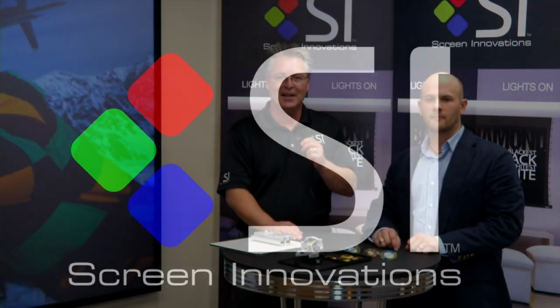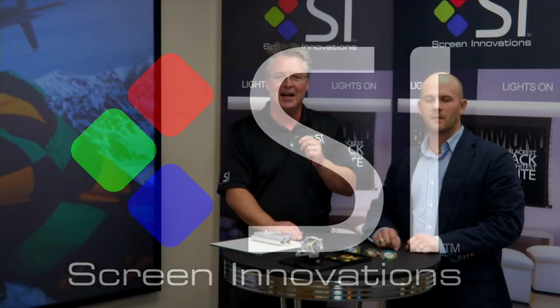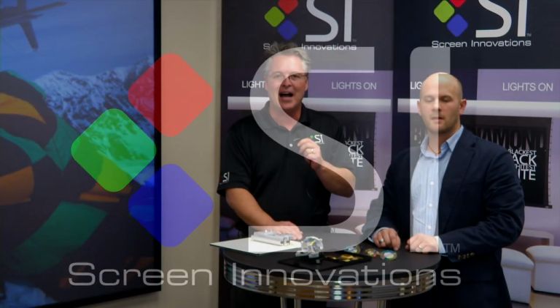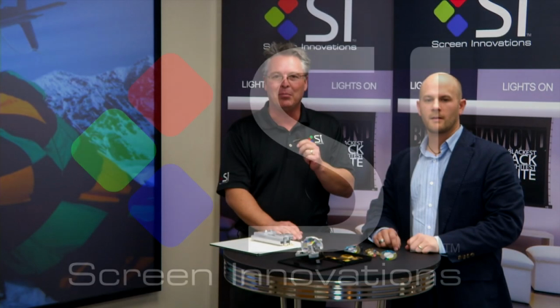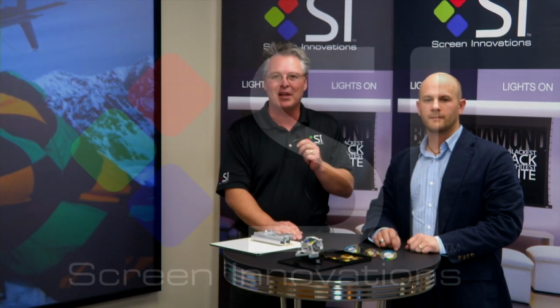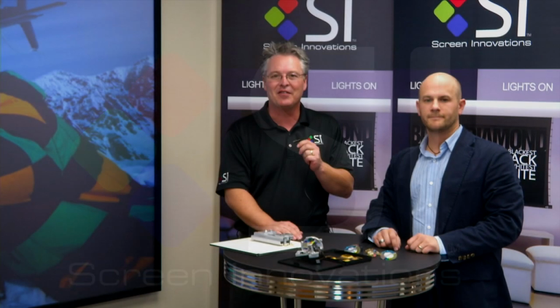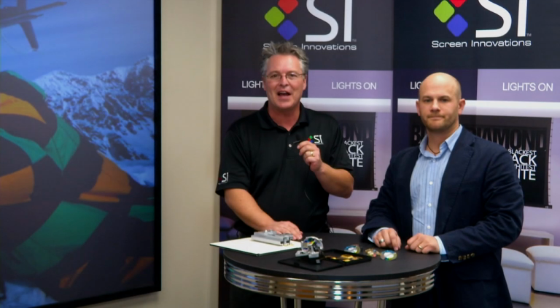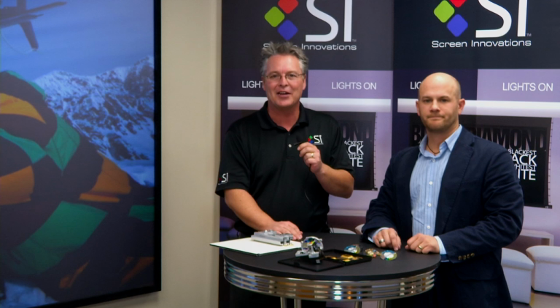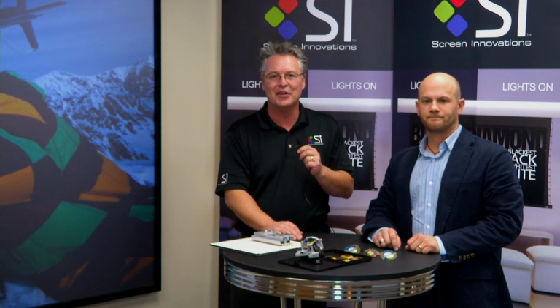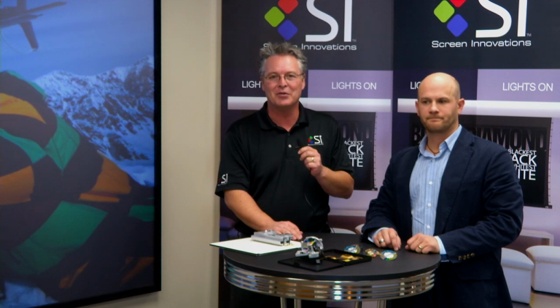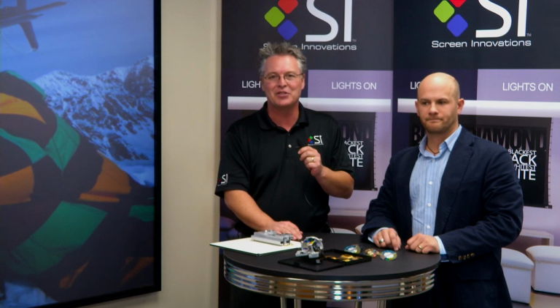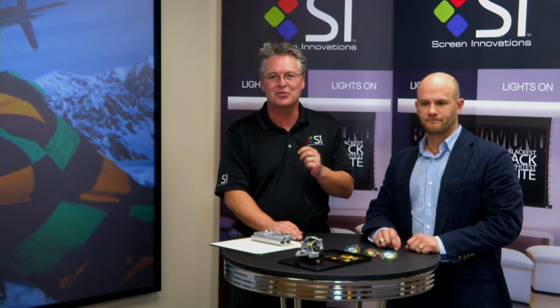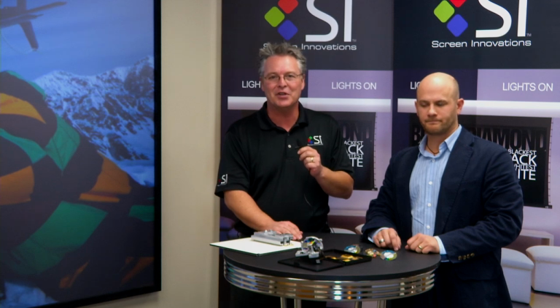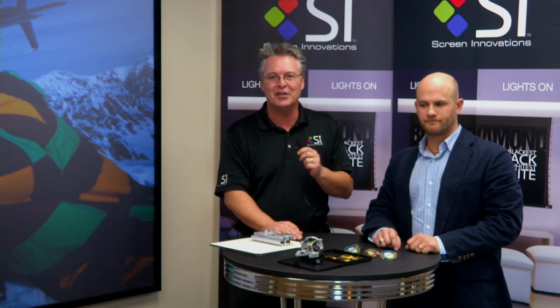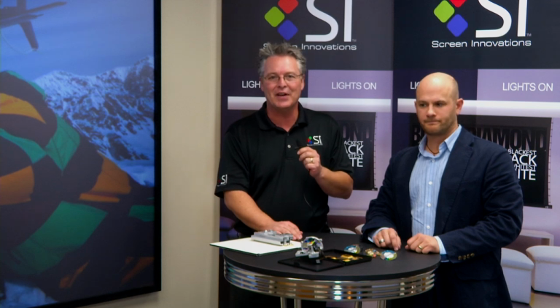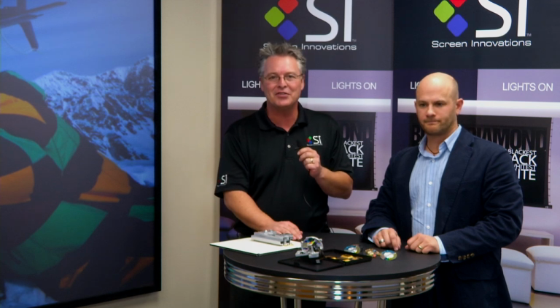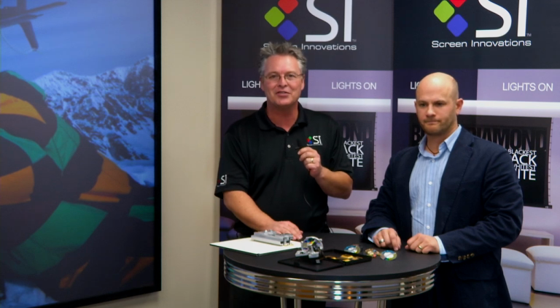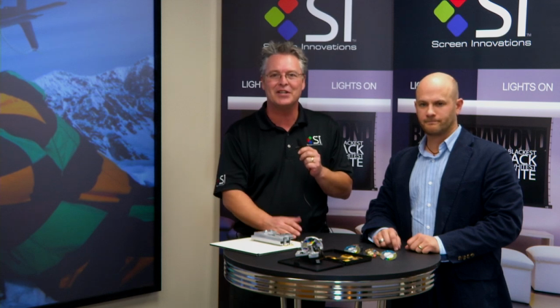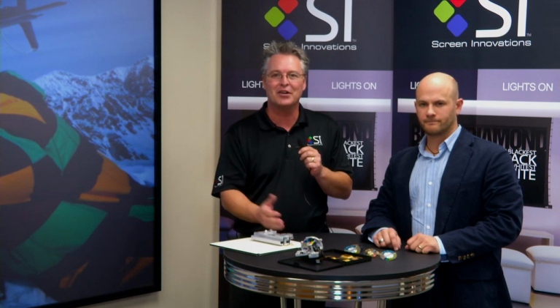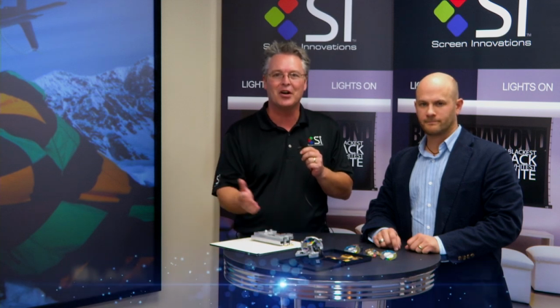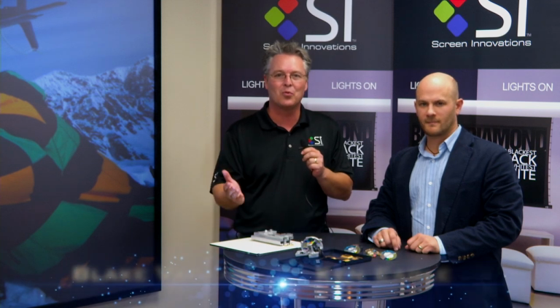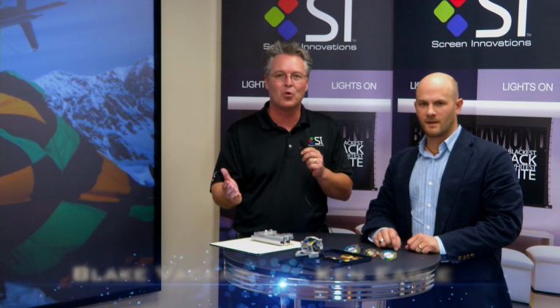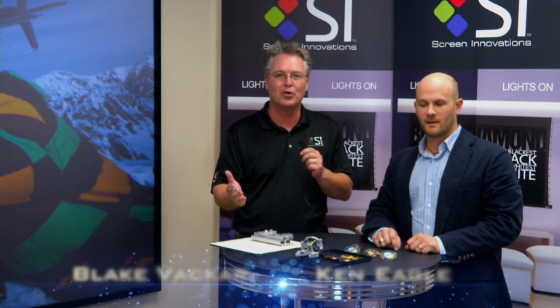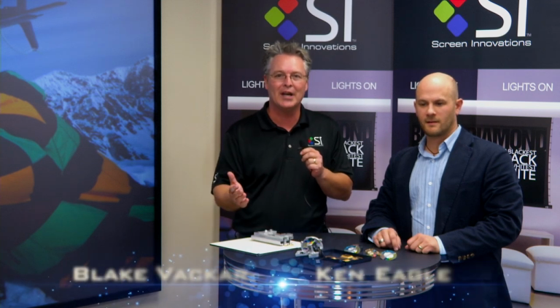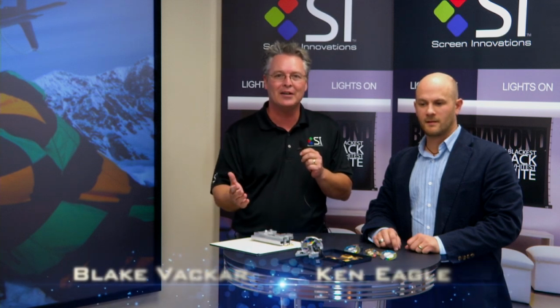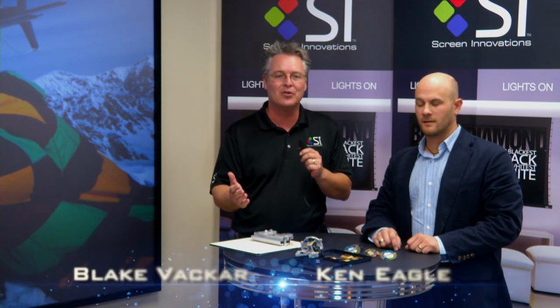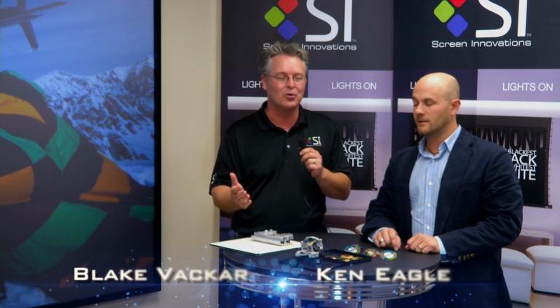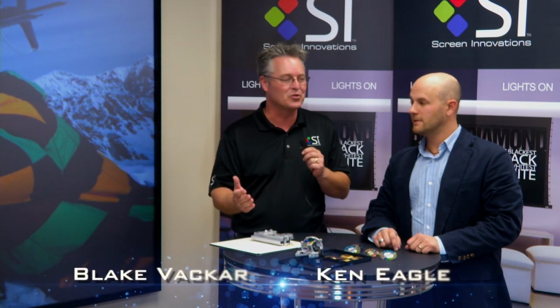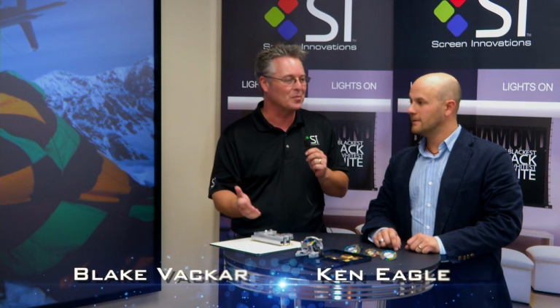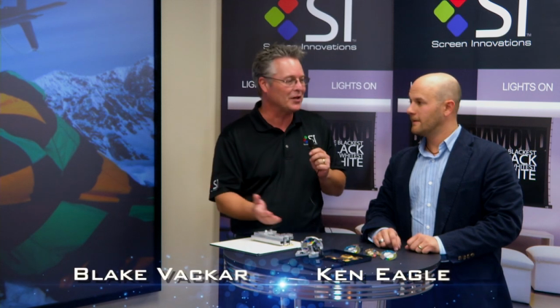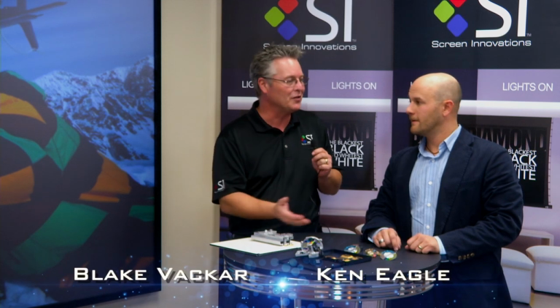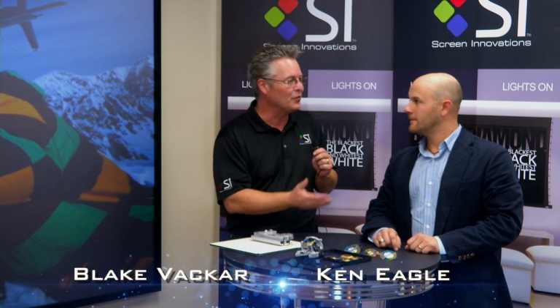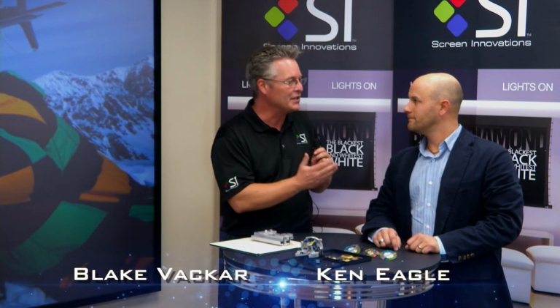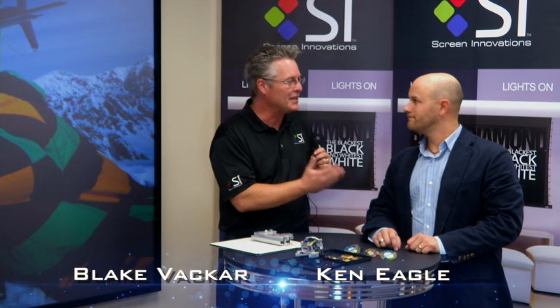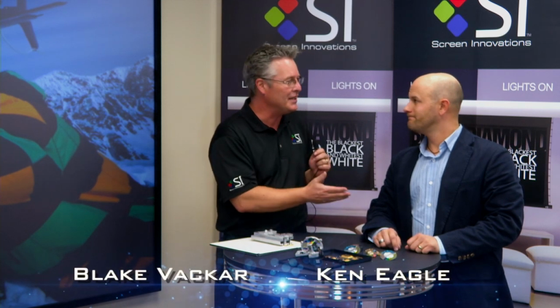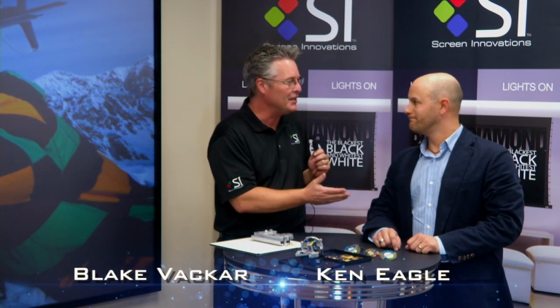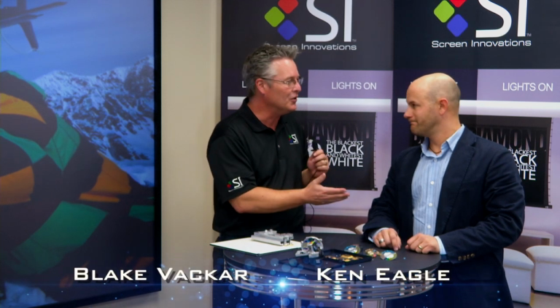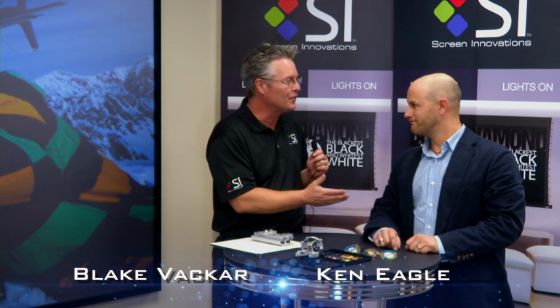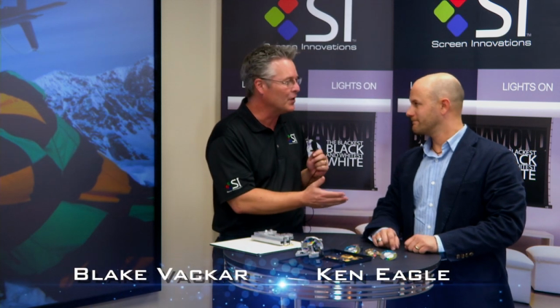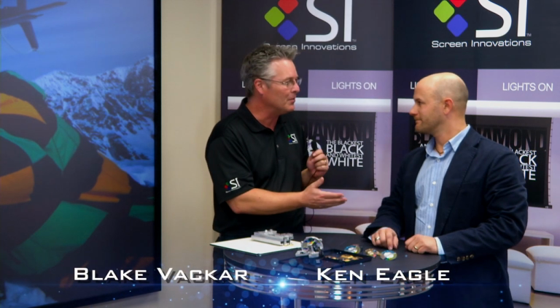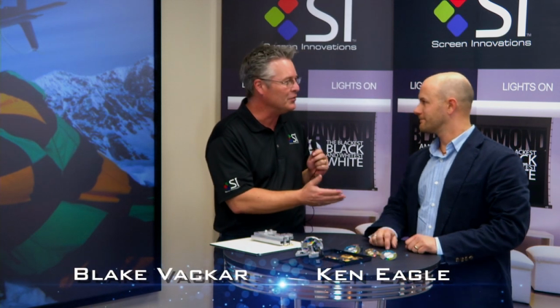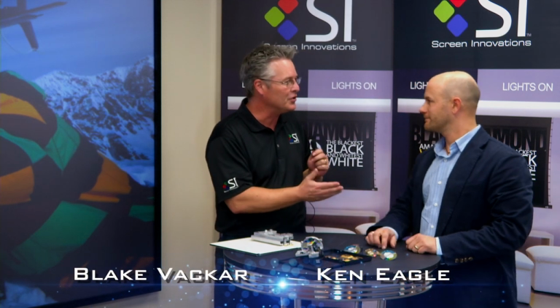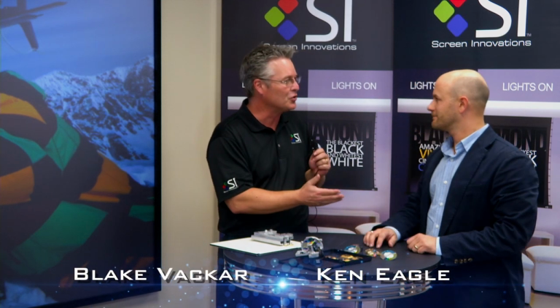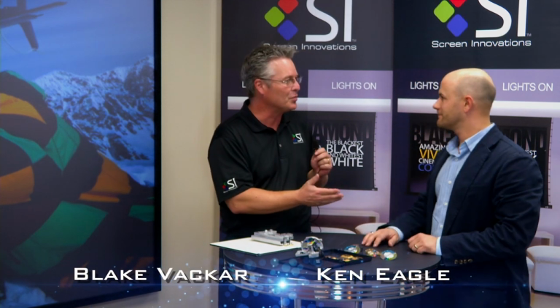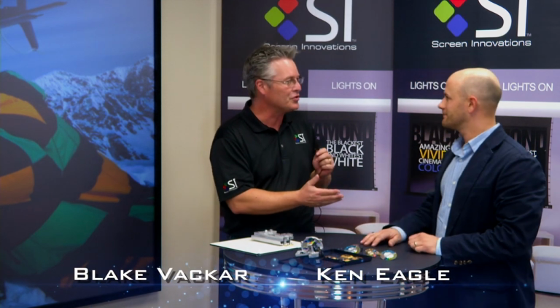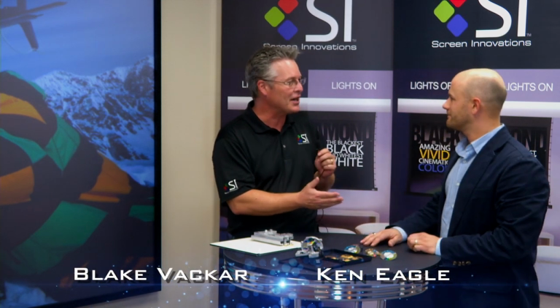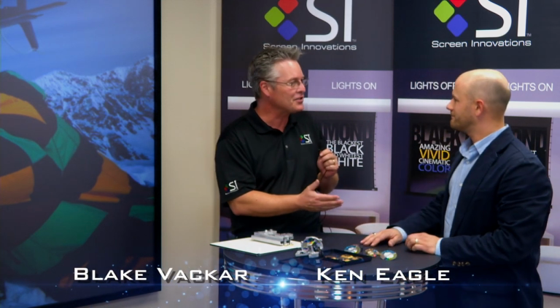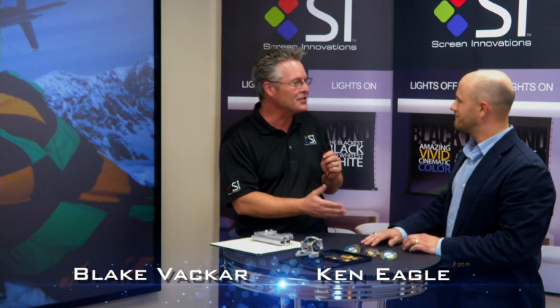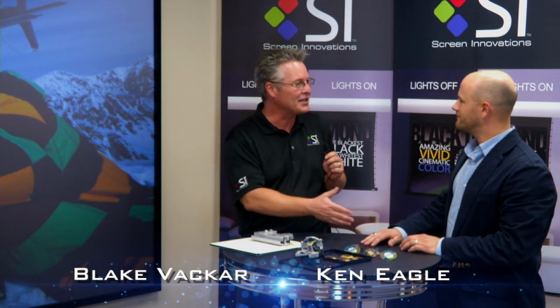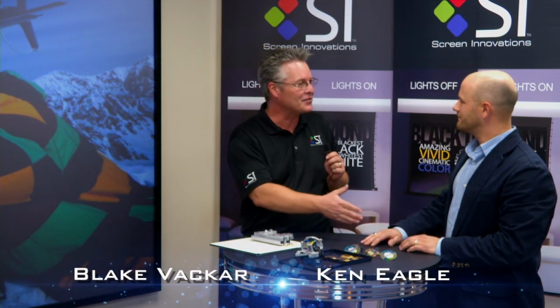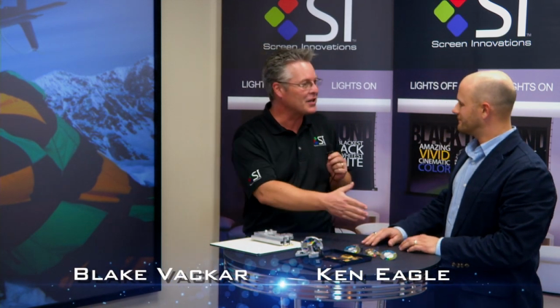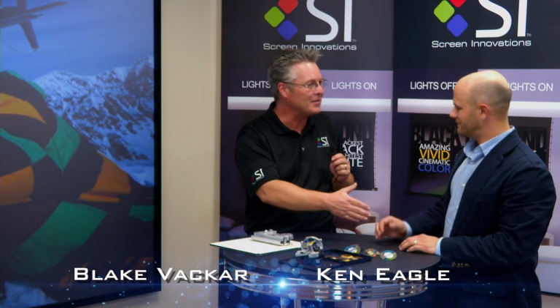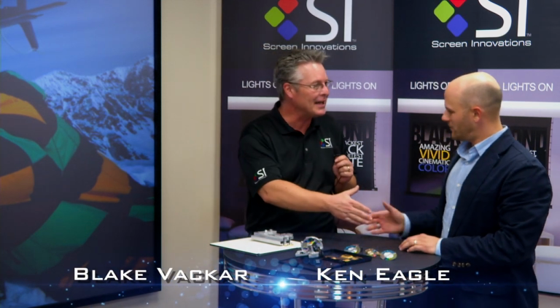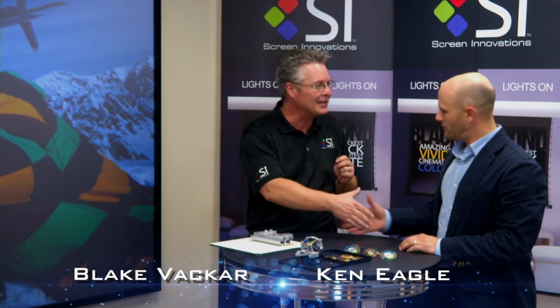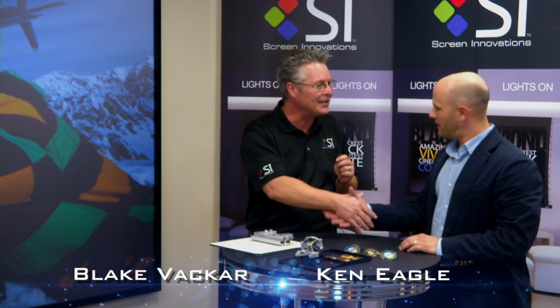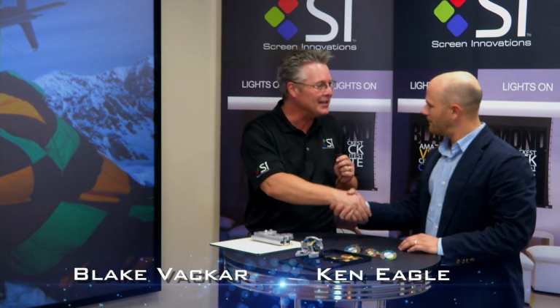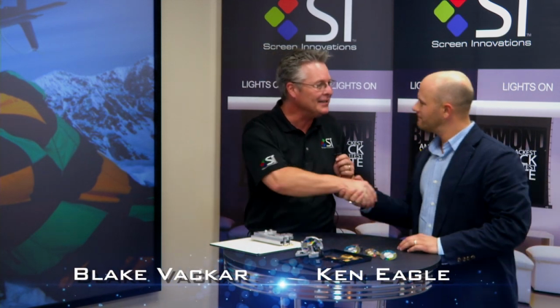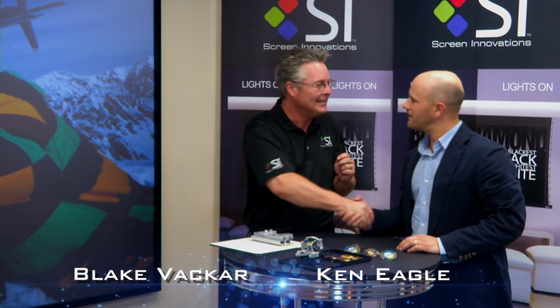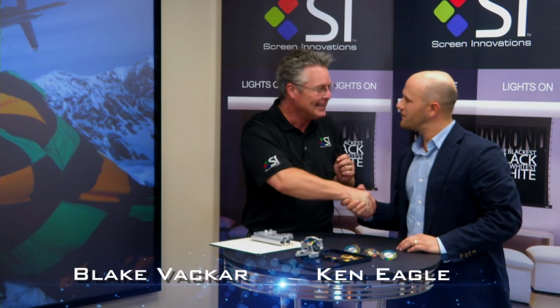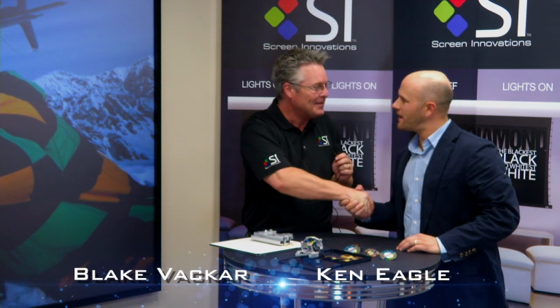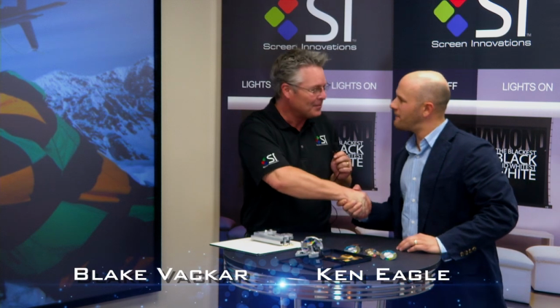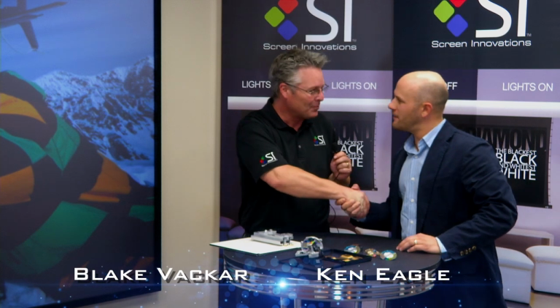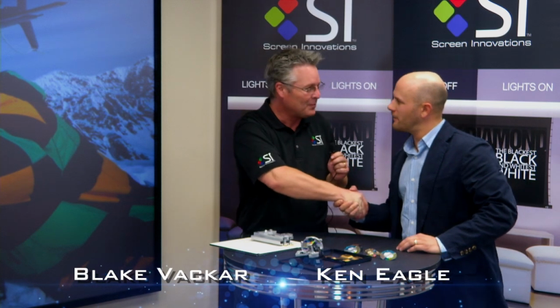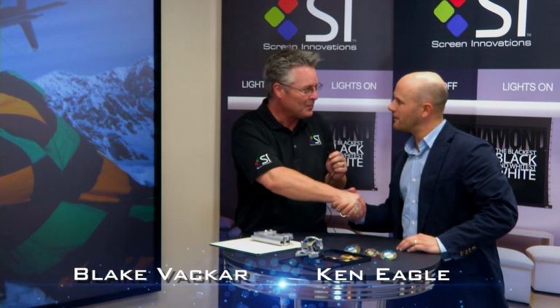Hi, Blake Vacker here with Screen Innovations, here at our world headquarters with my good friend Ken Eagle from Digital Projections. Thanks for coming down, Ken. Thanks for having me, Blake.